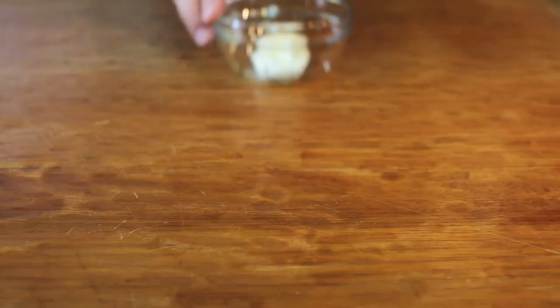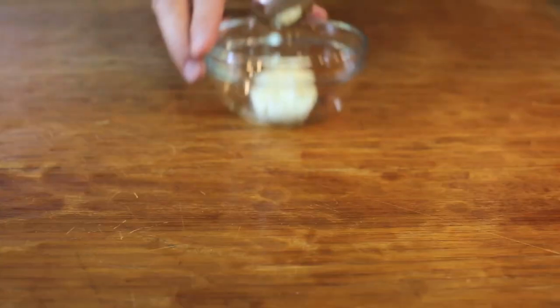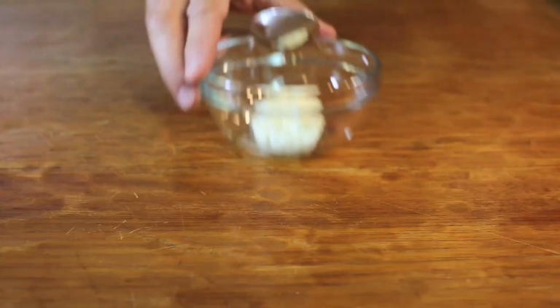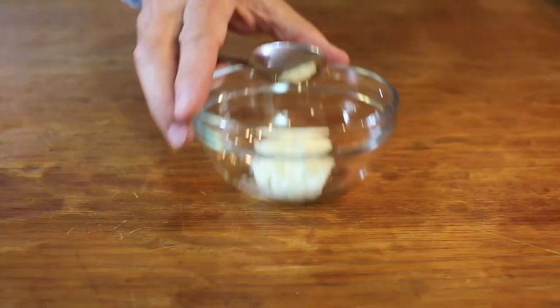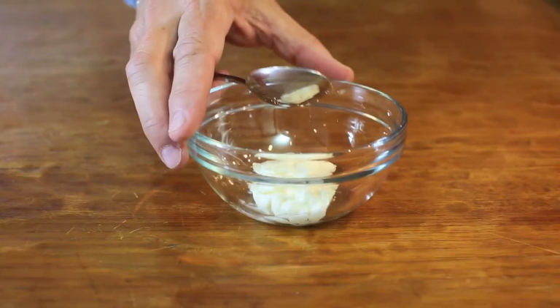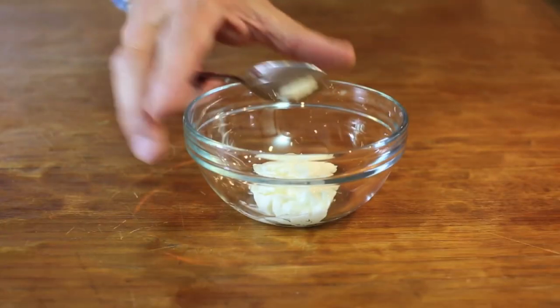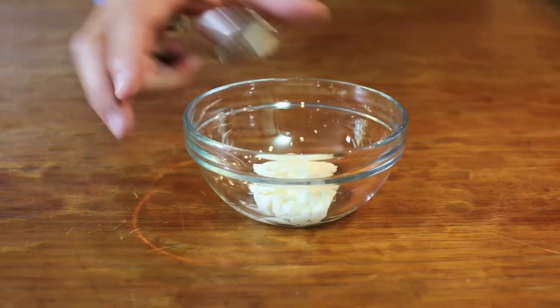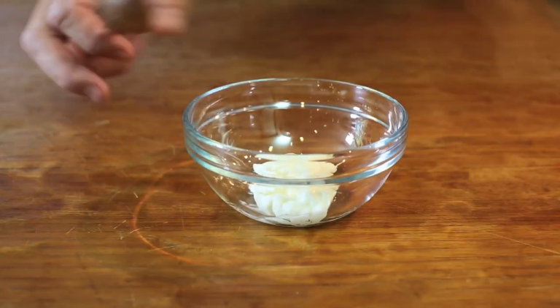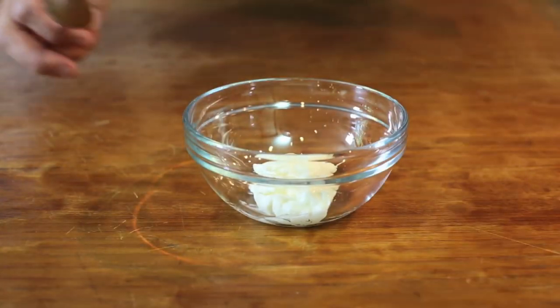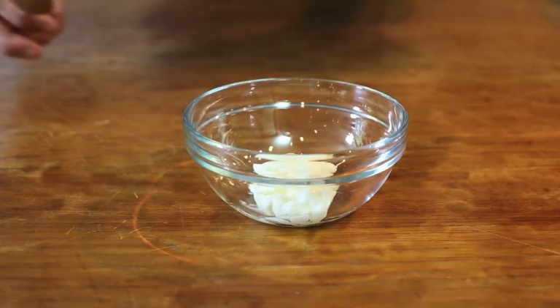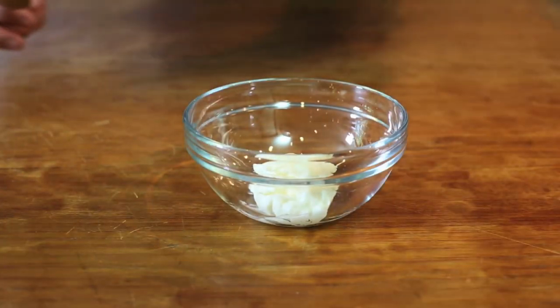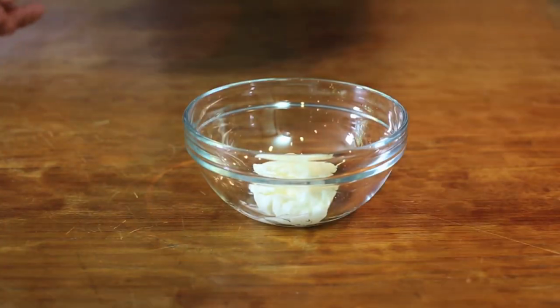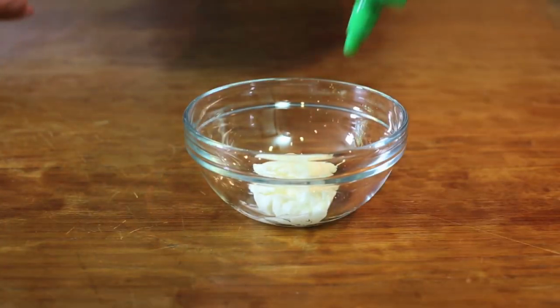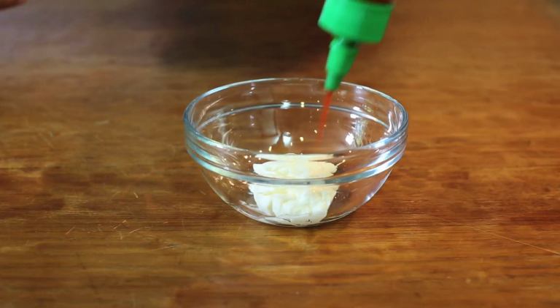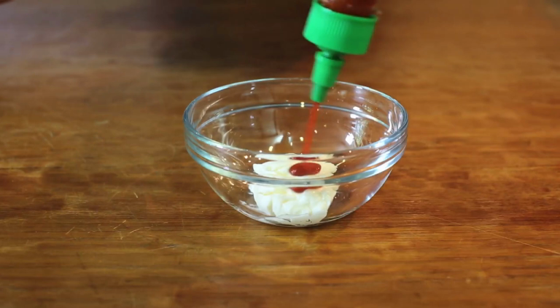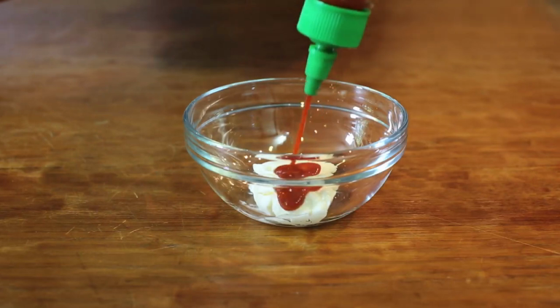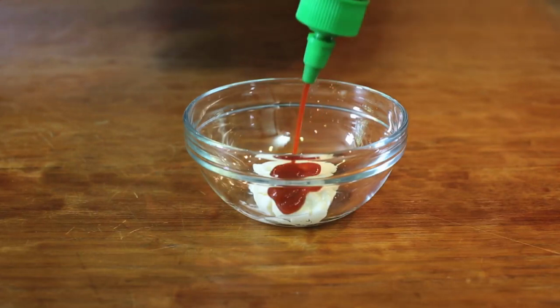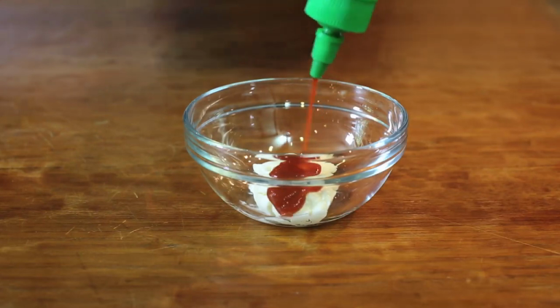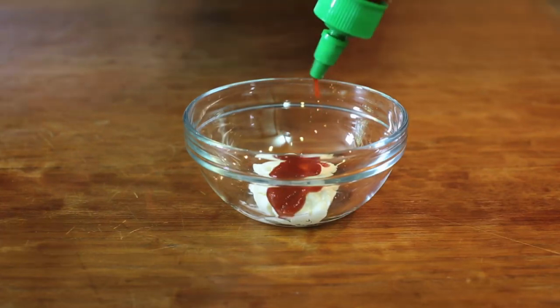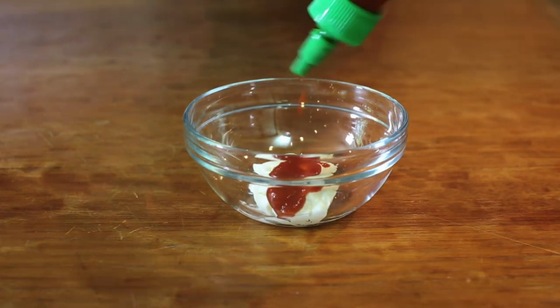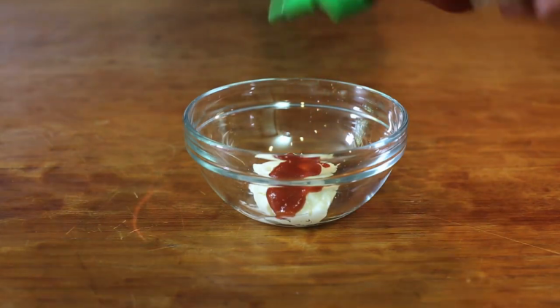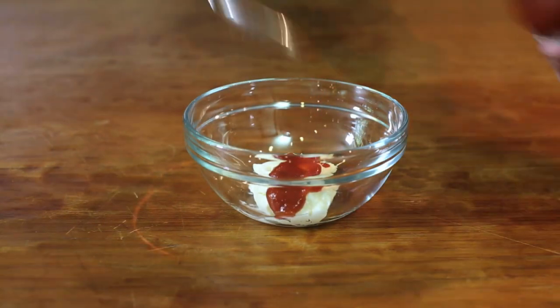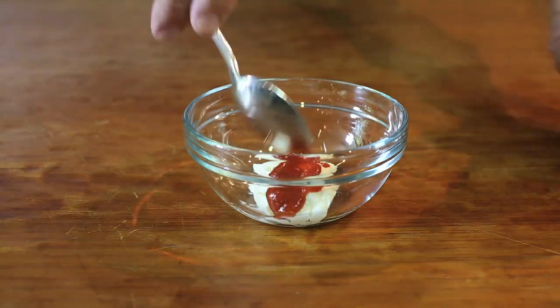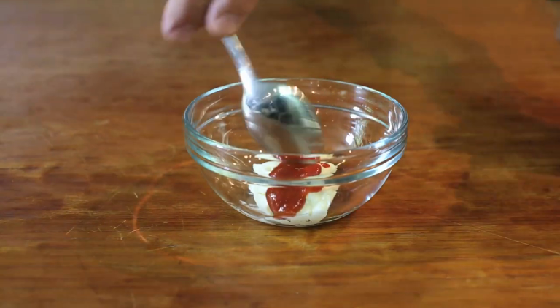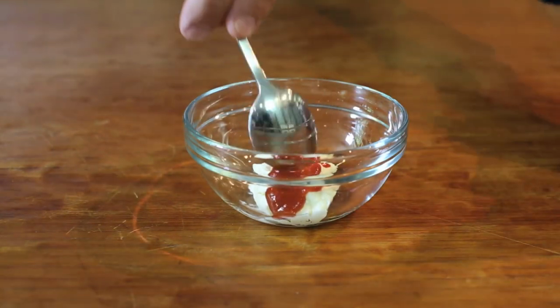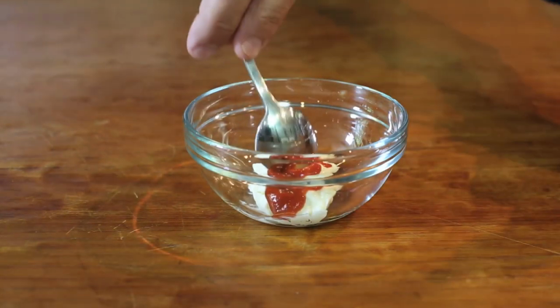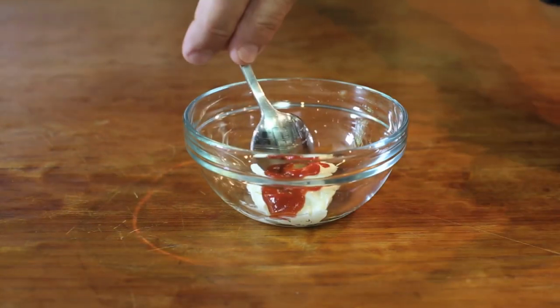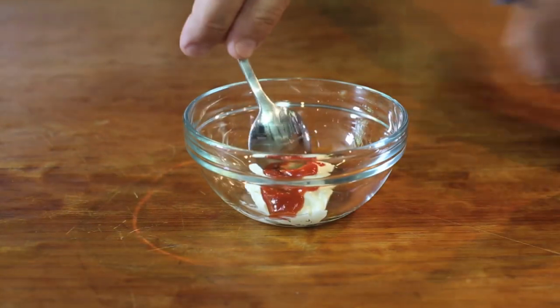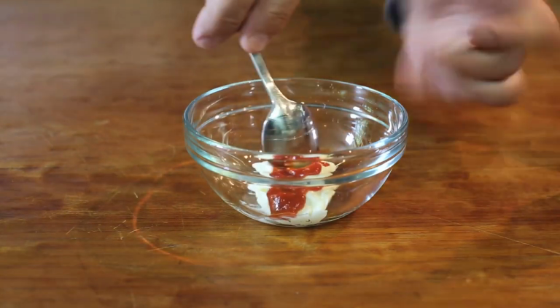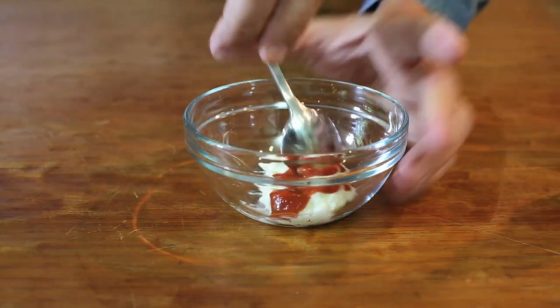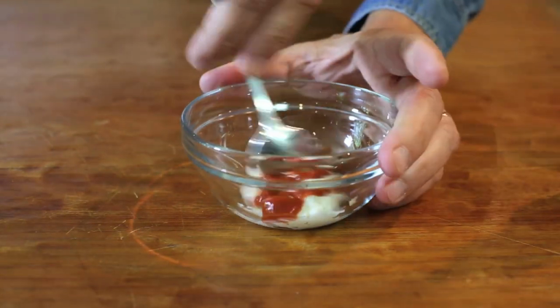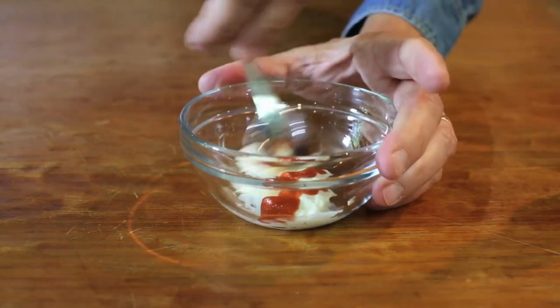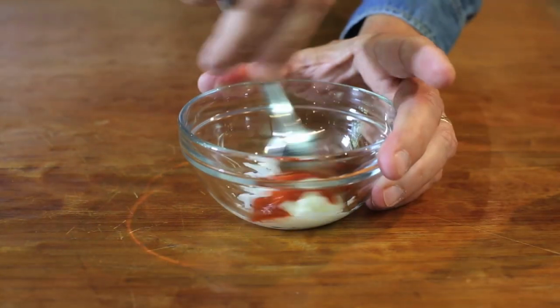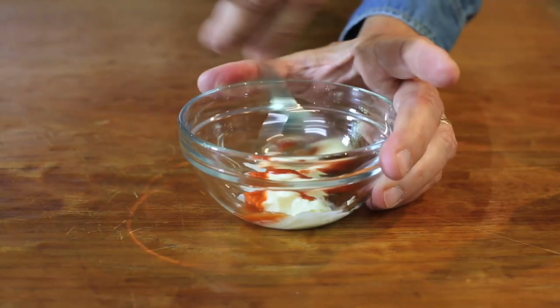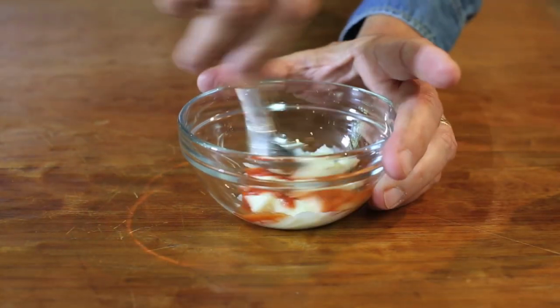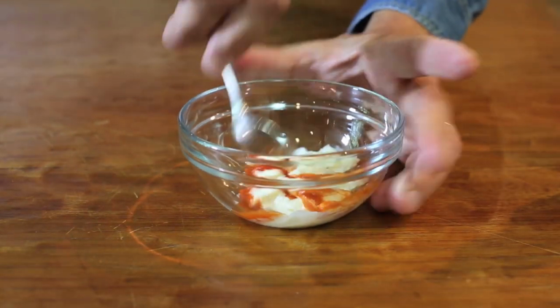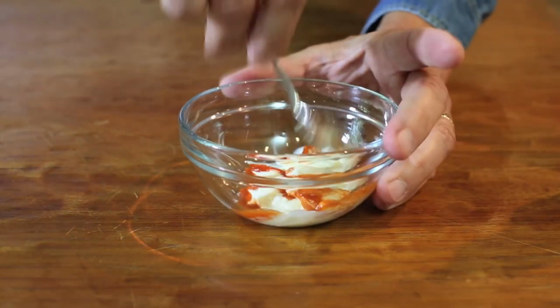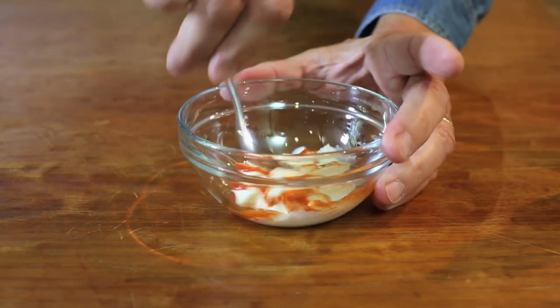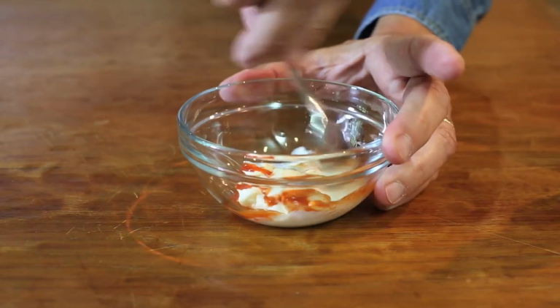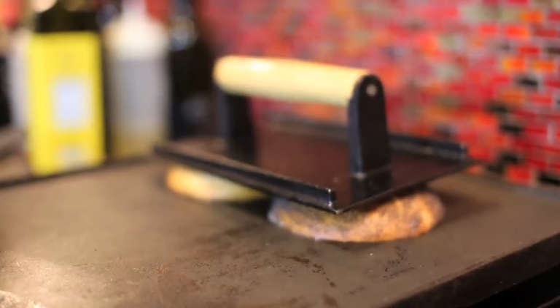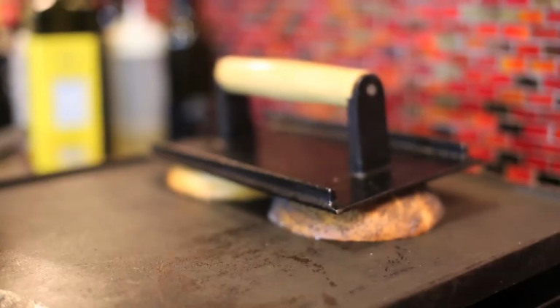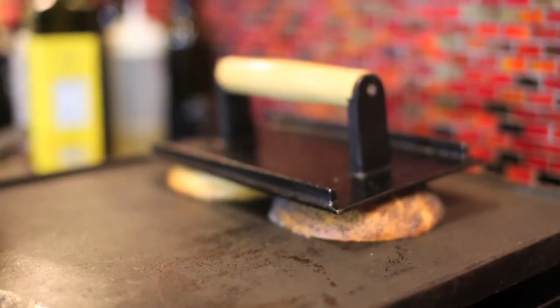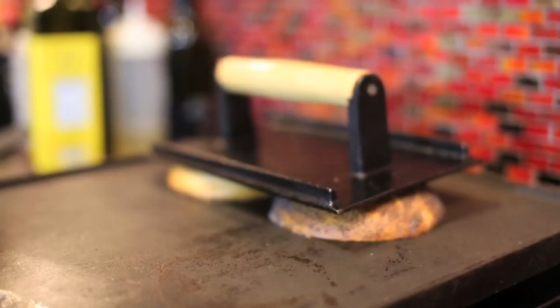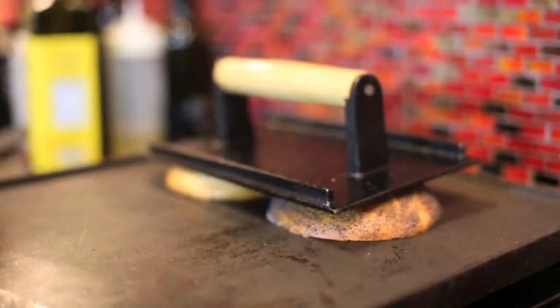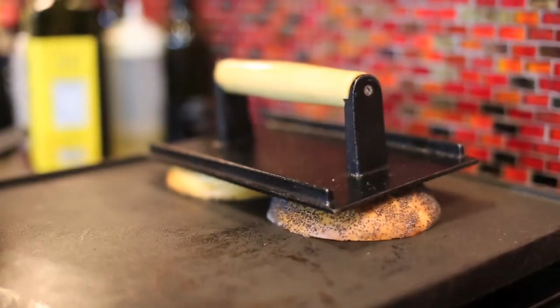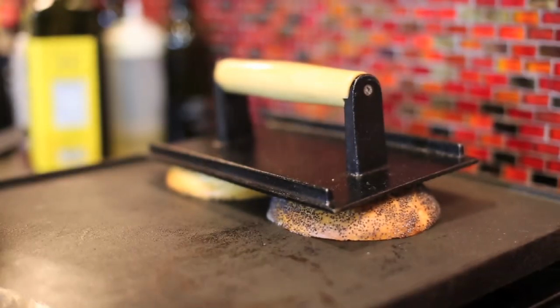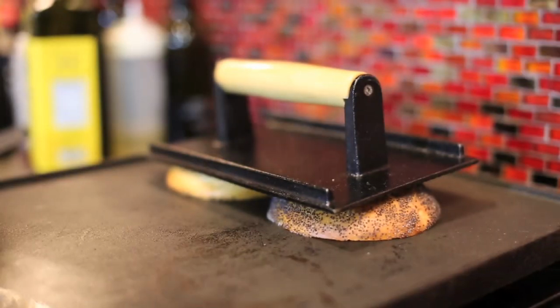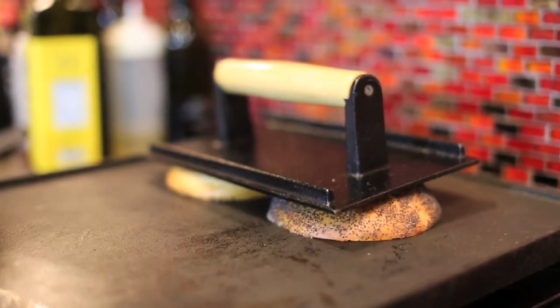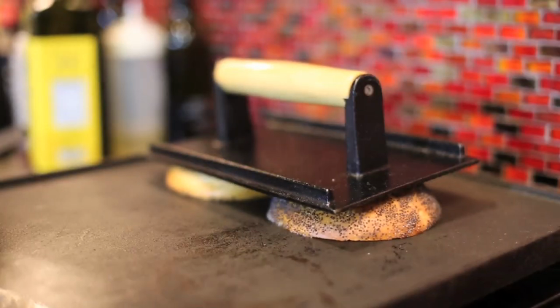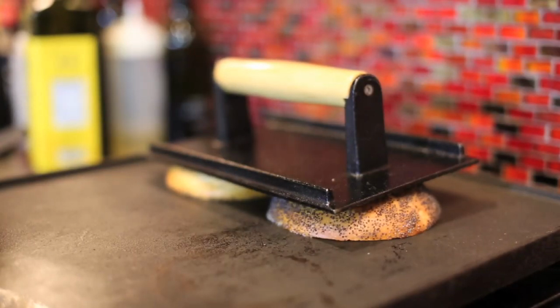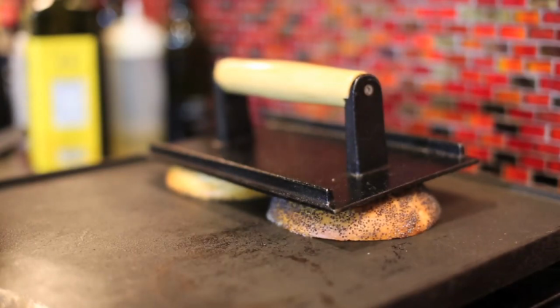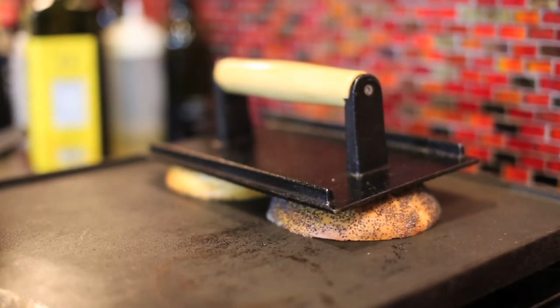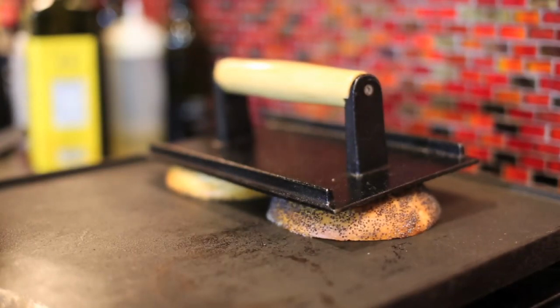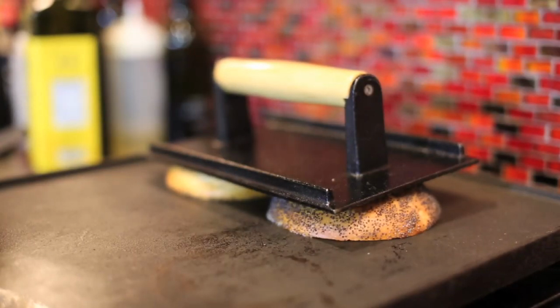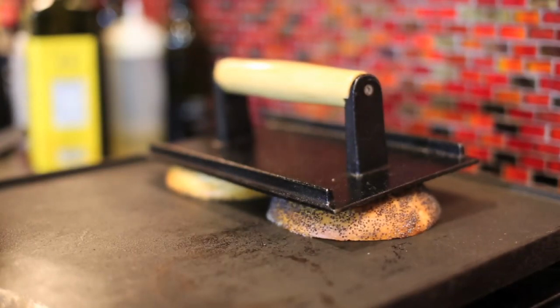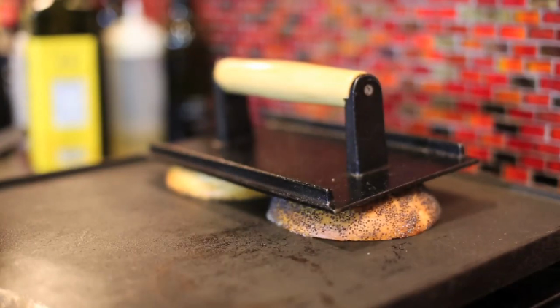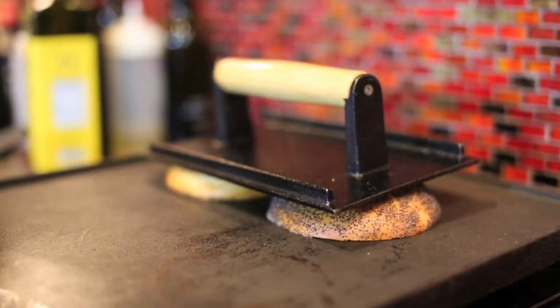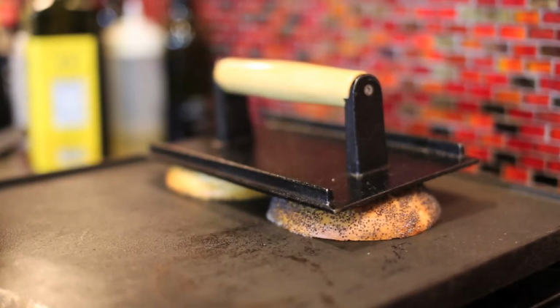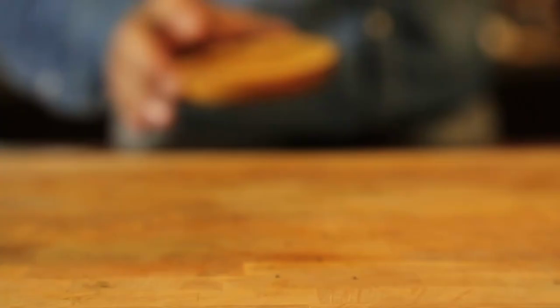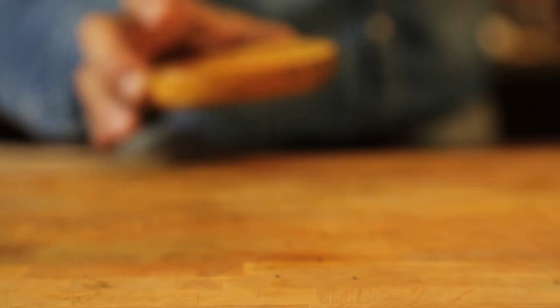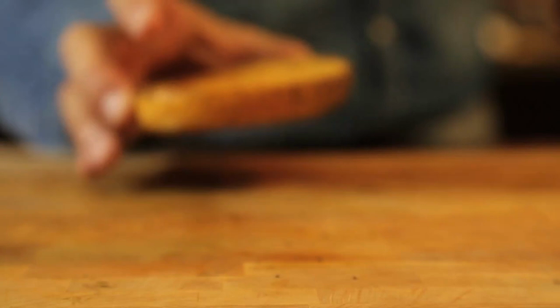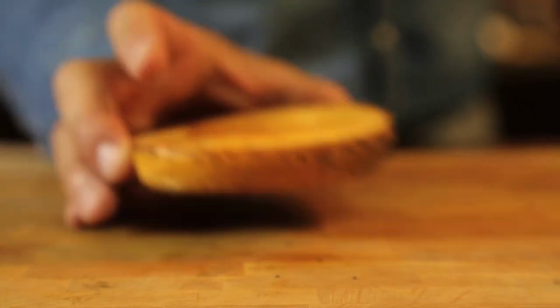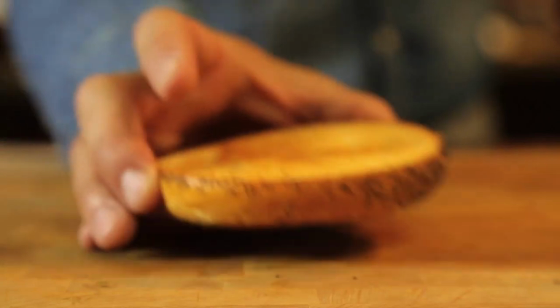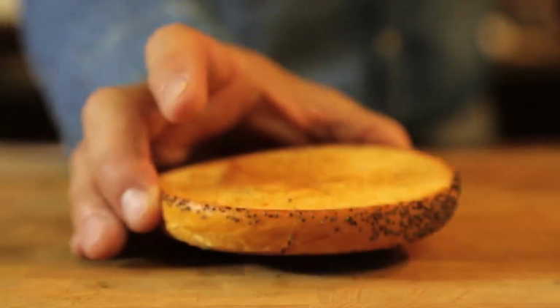Combine mayonnaise with a little hot sauce, mix well and set aside. Toast or grill a sliced bagel, then build.